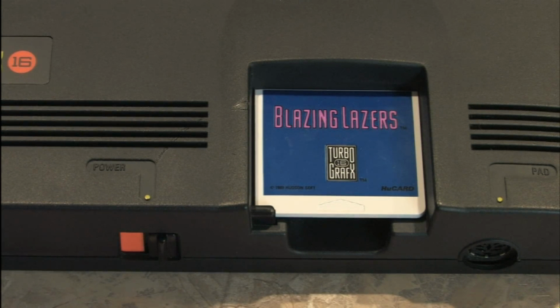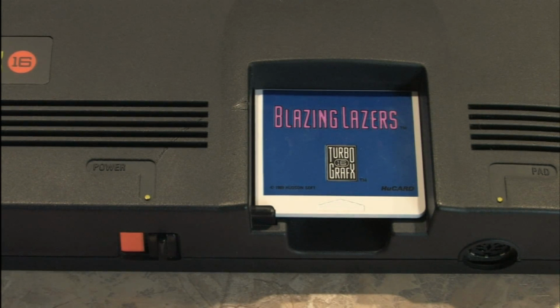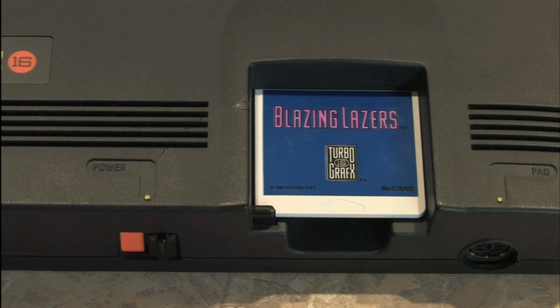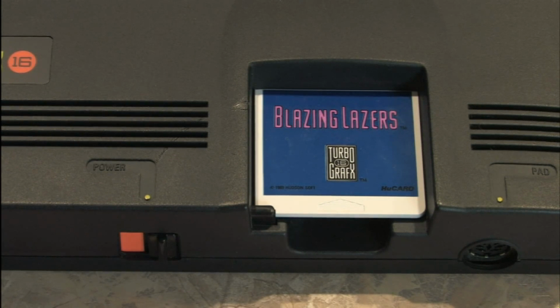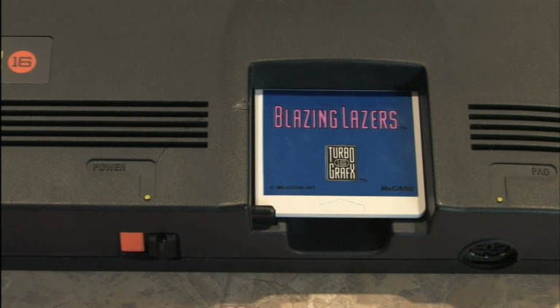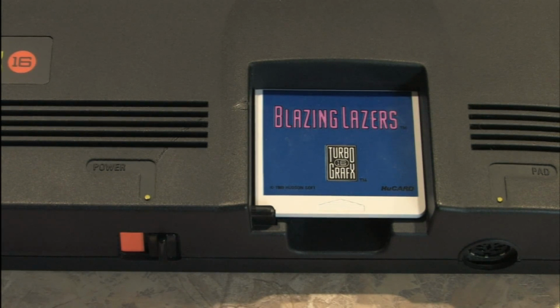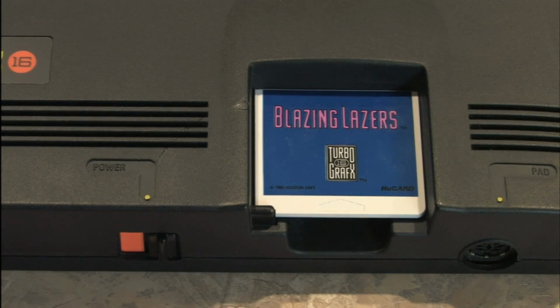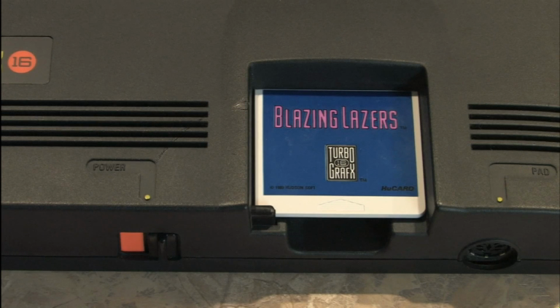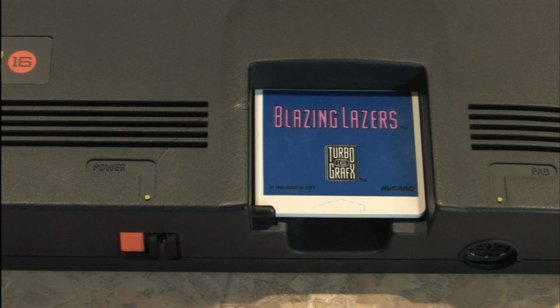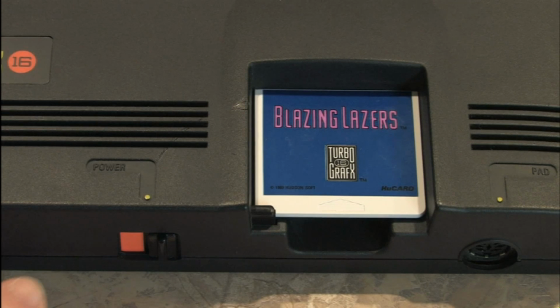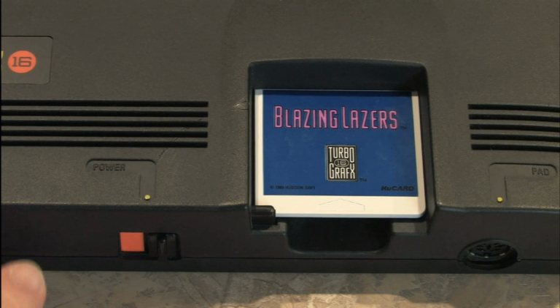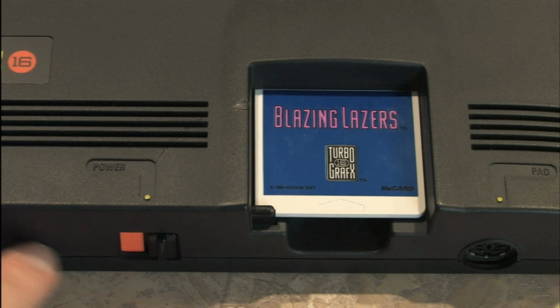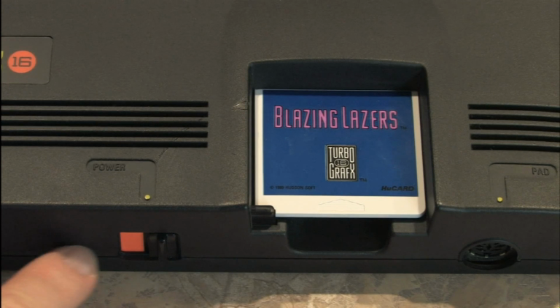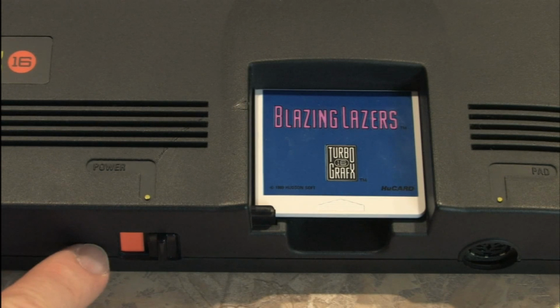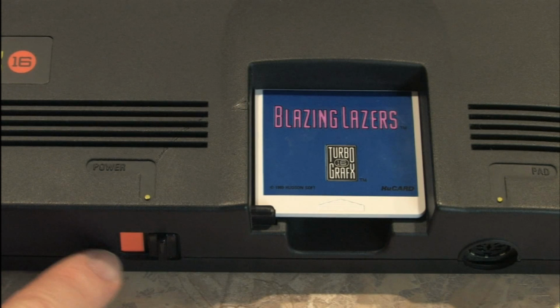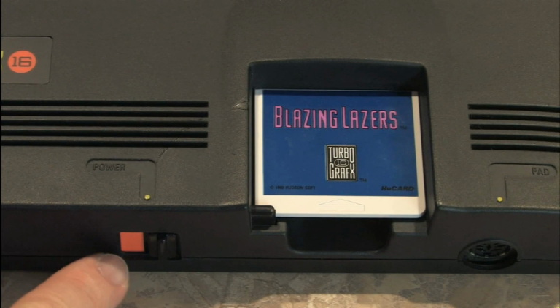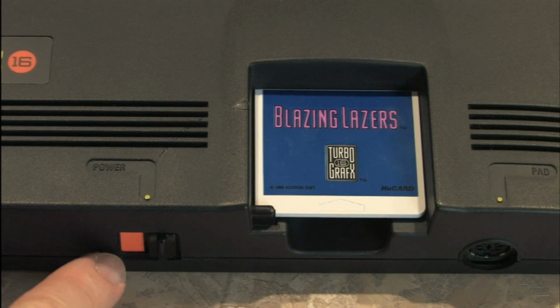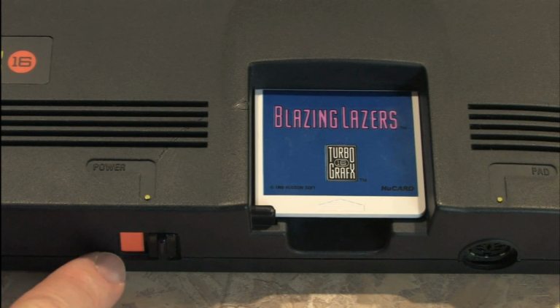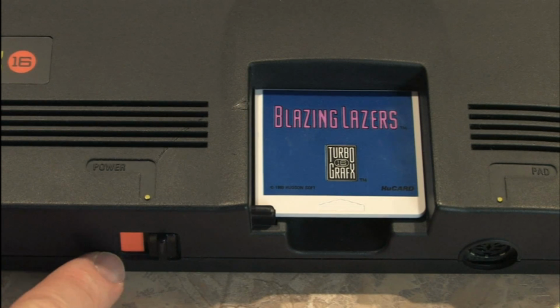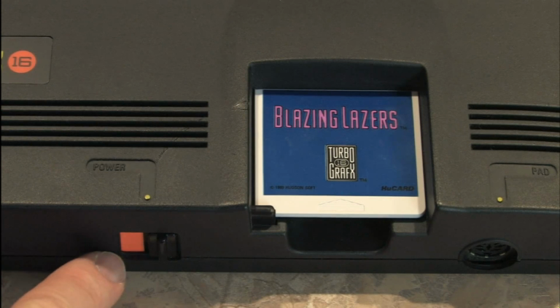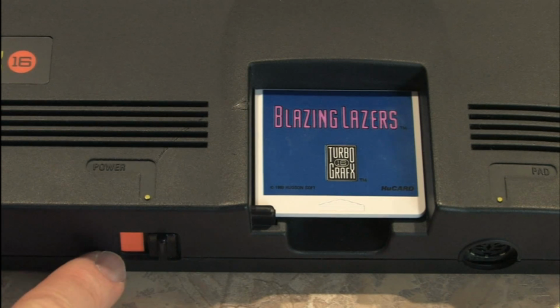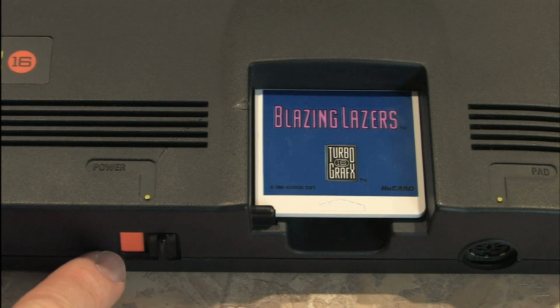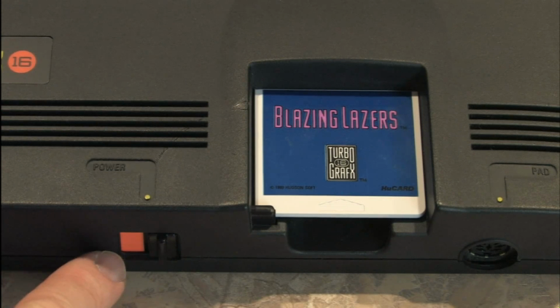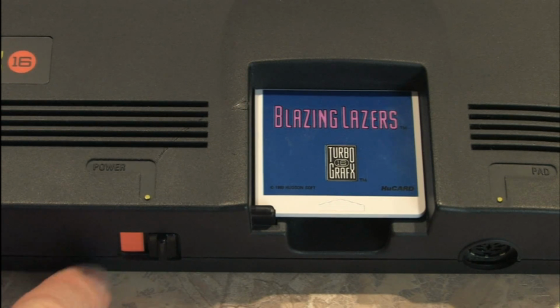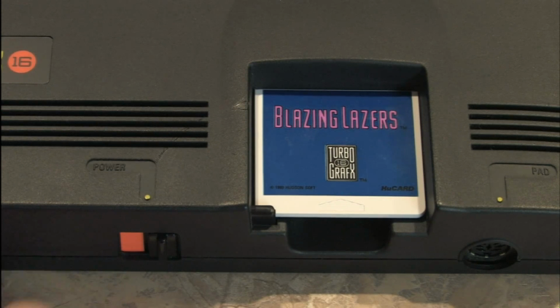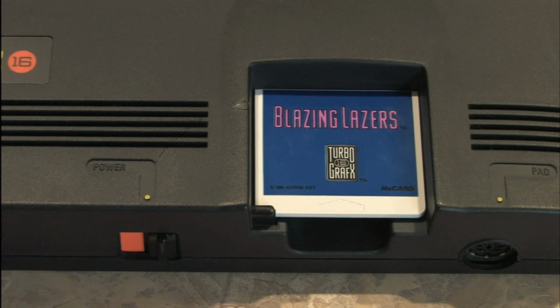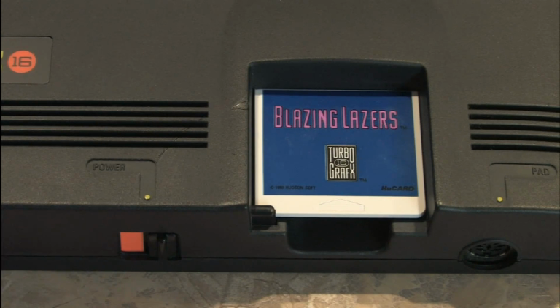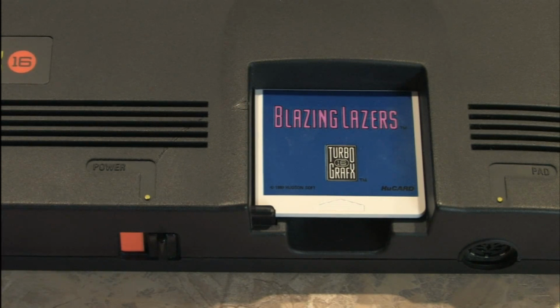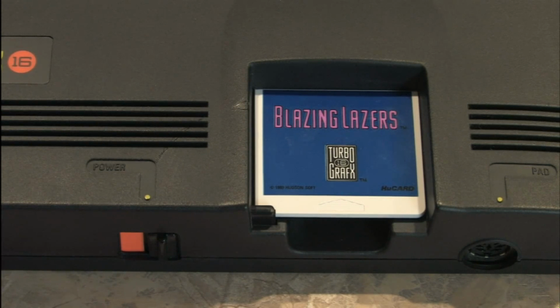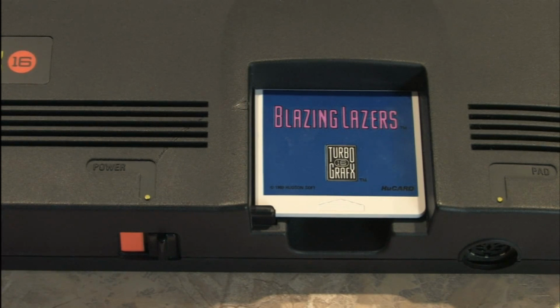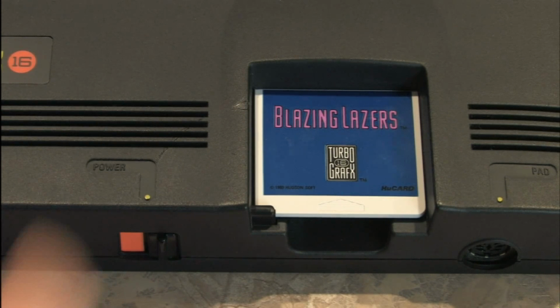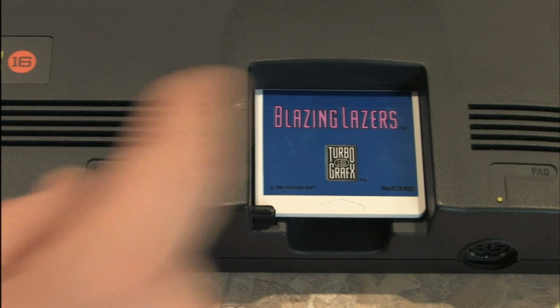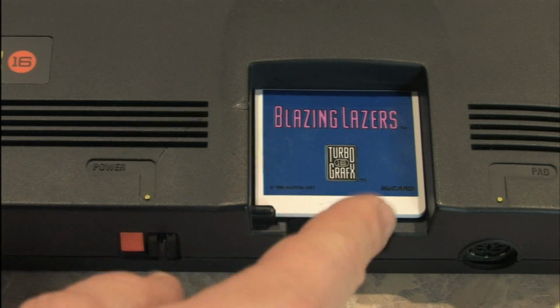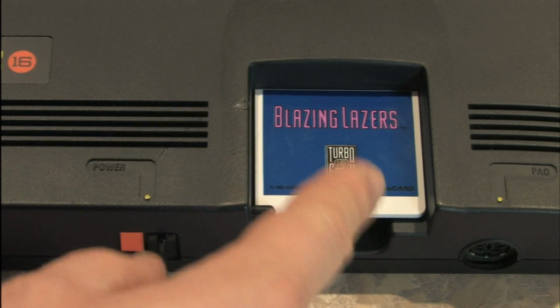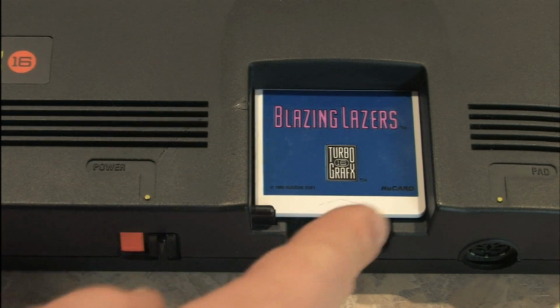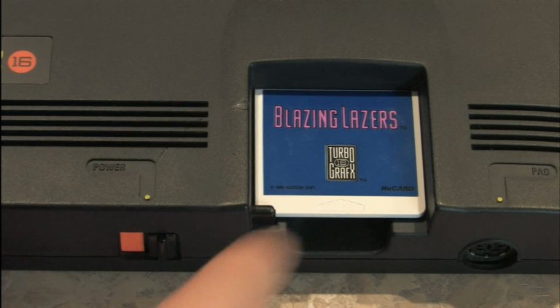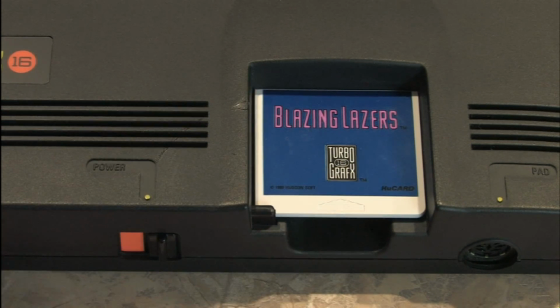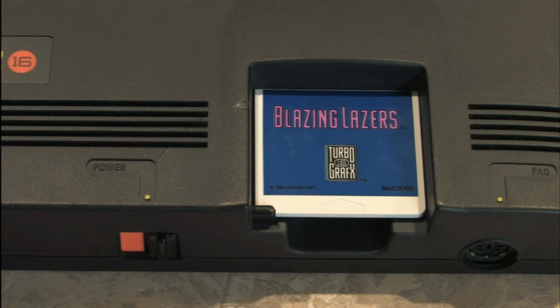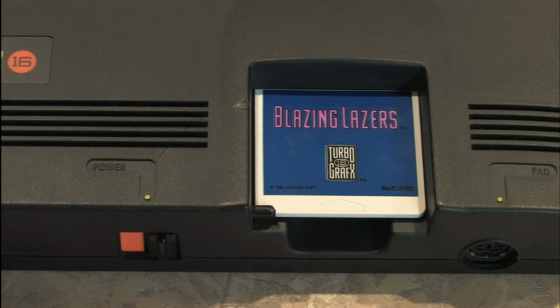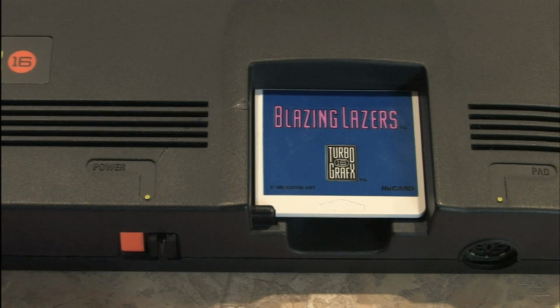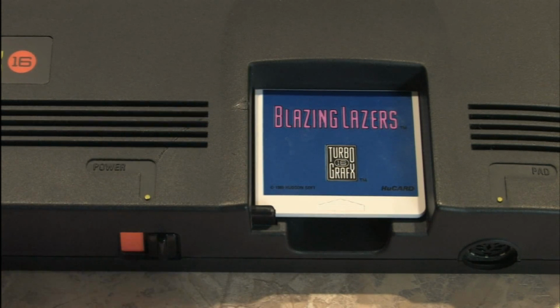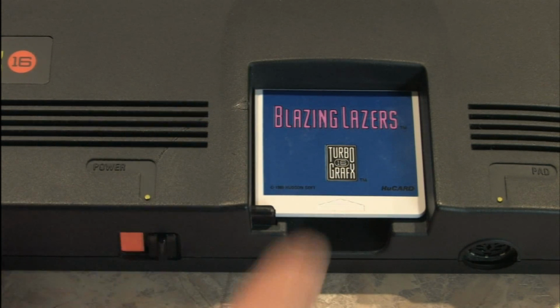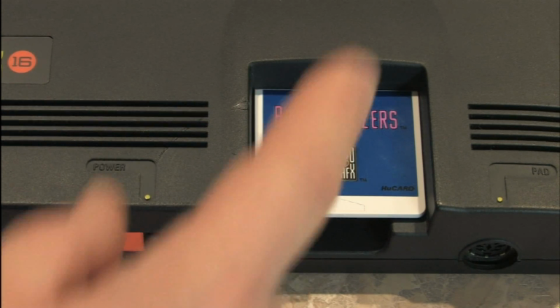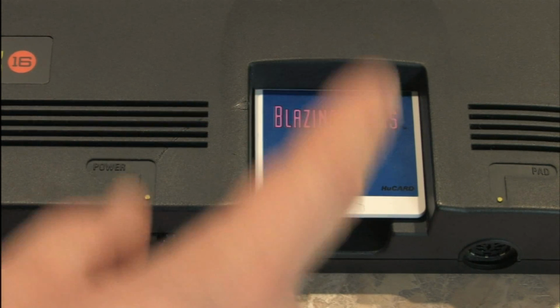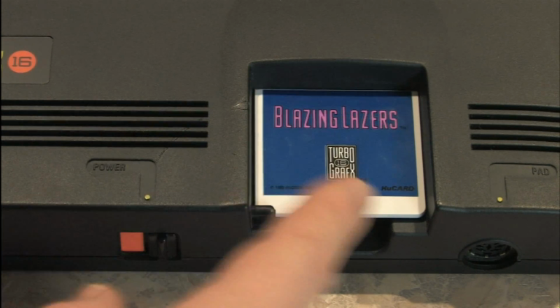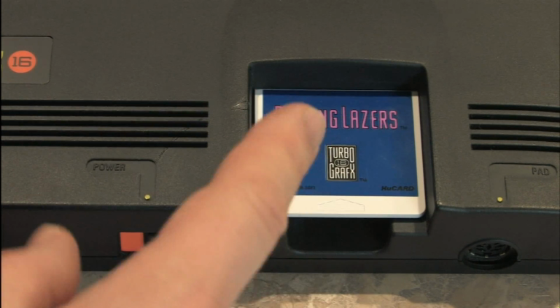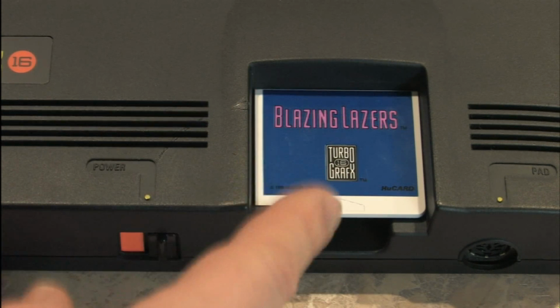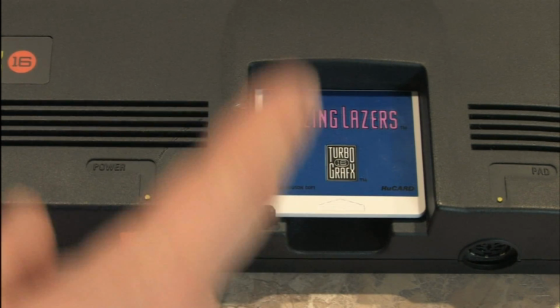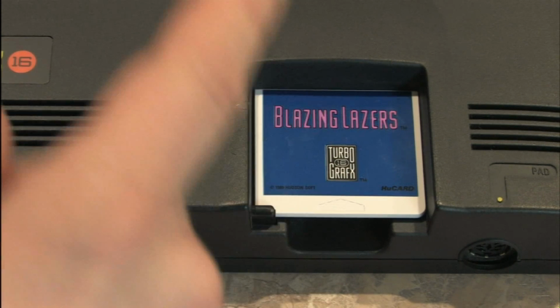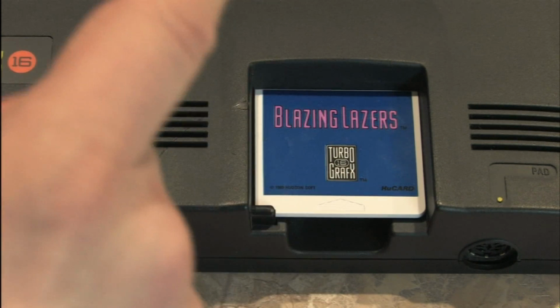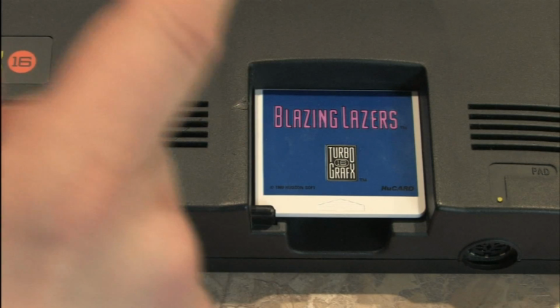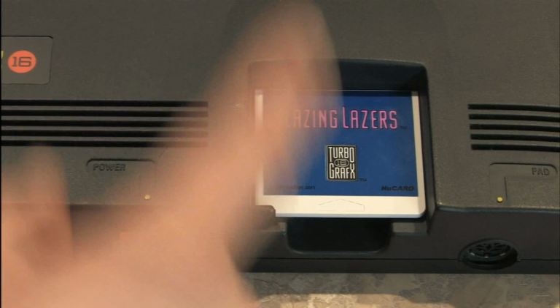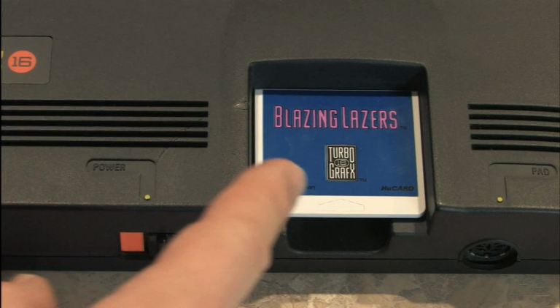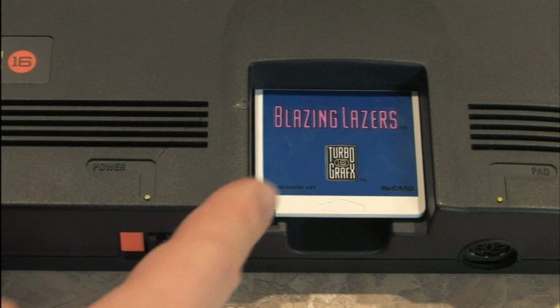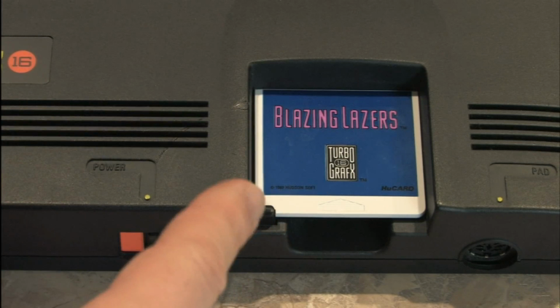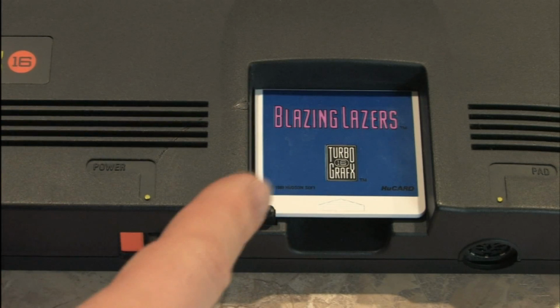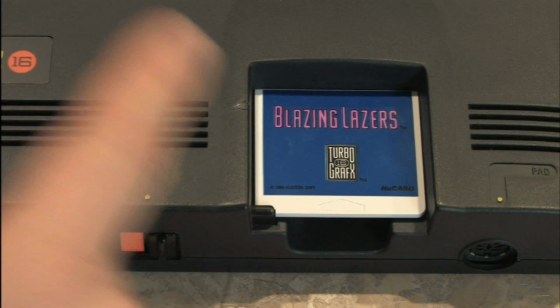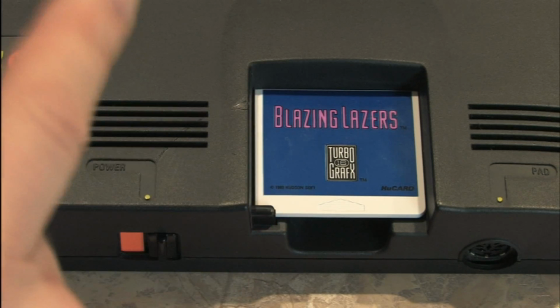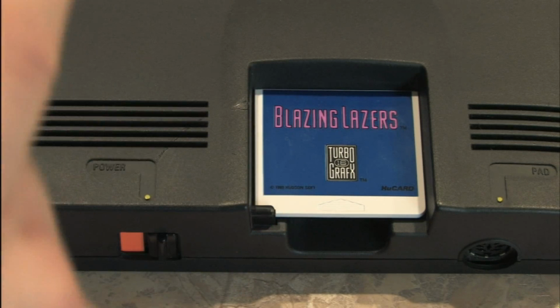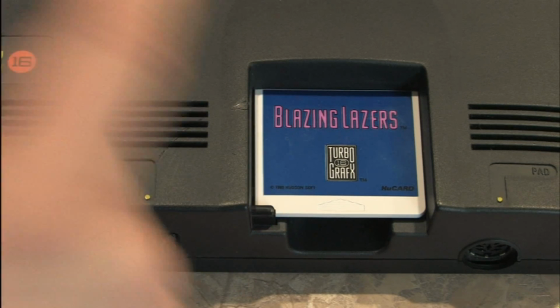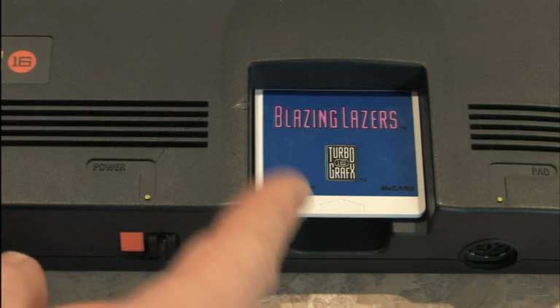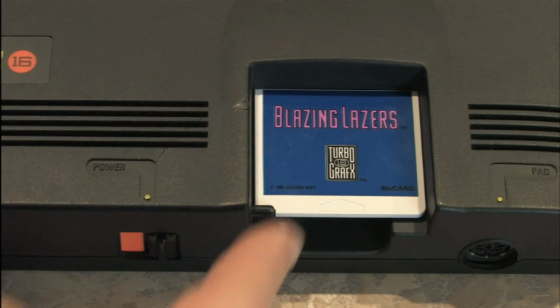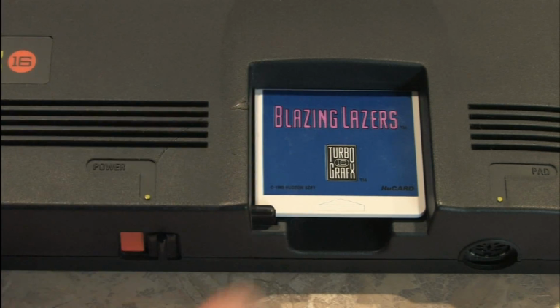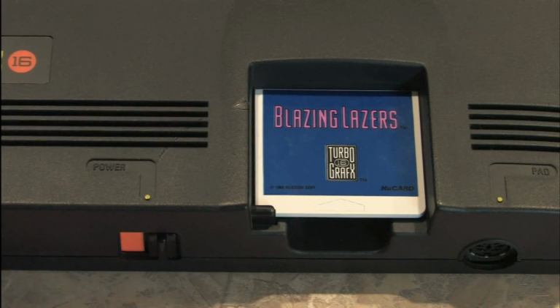Look at that — it turns red, letting you know it's angry. The TurboGrafx-16 does not want this game escaping when you're playing it.